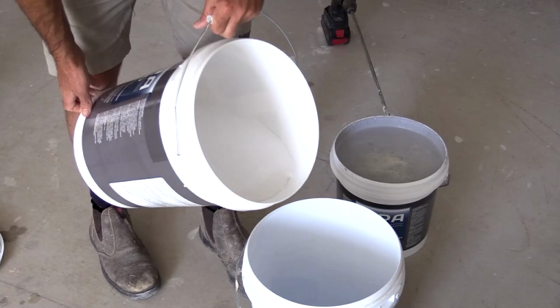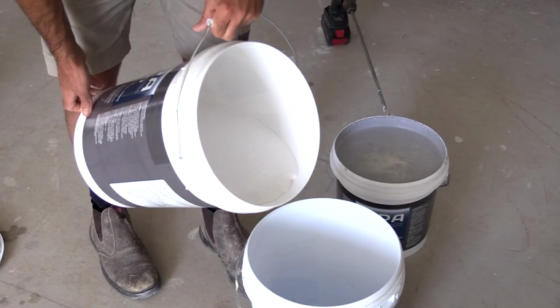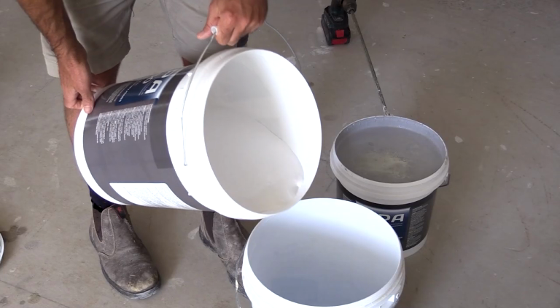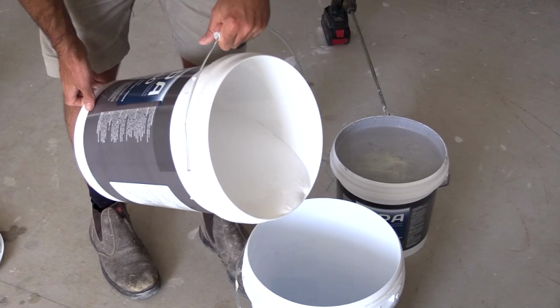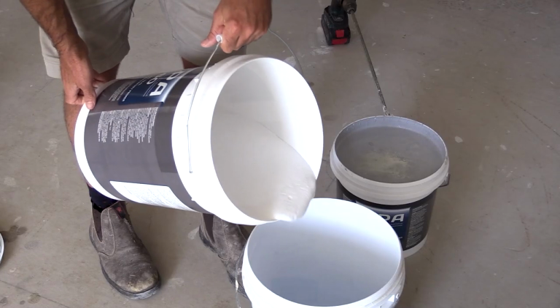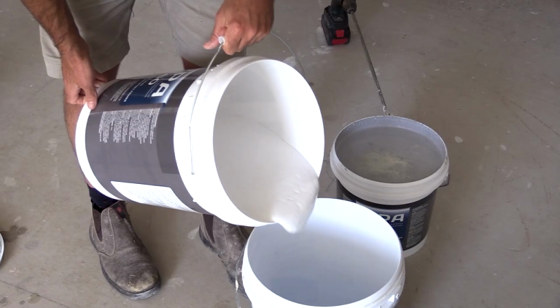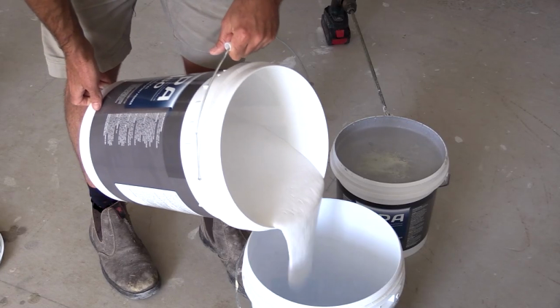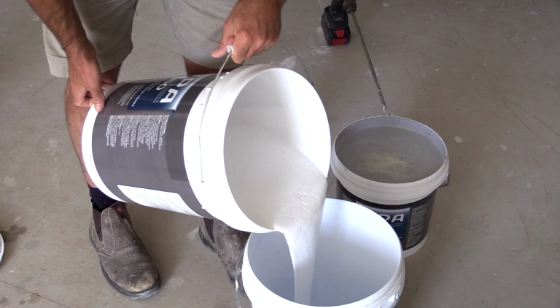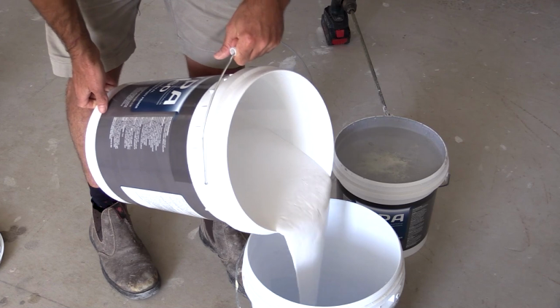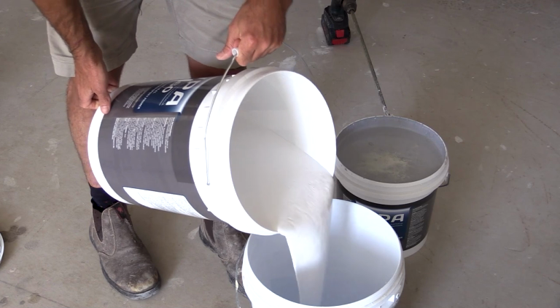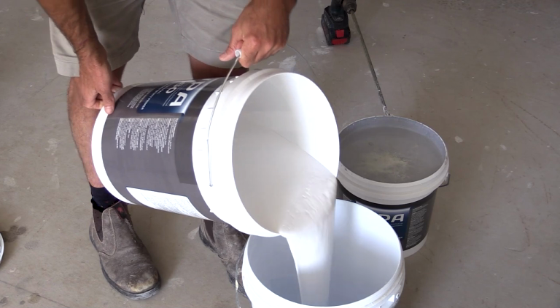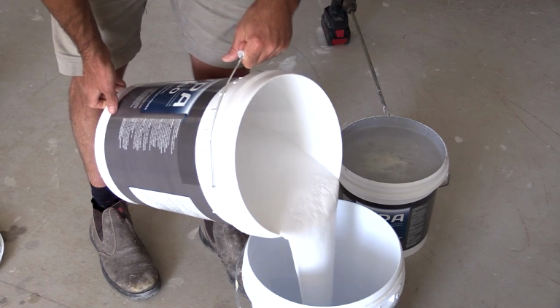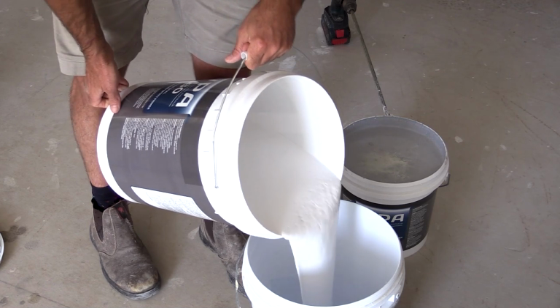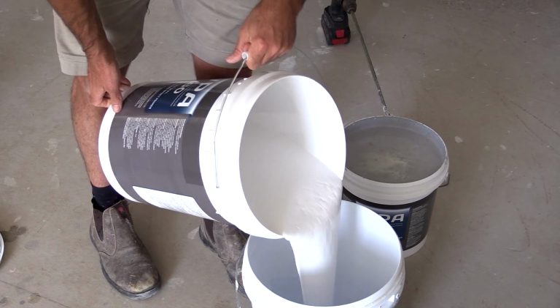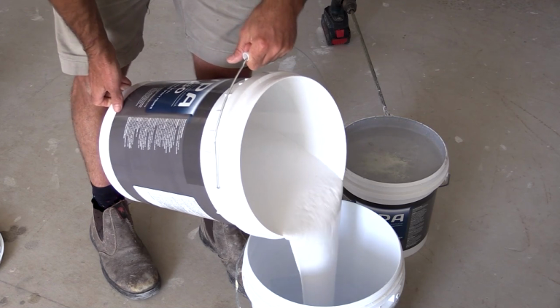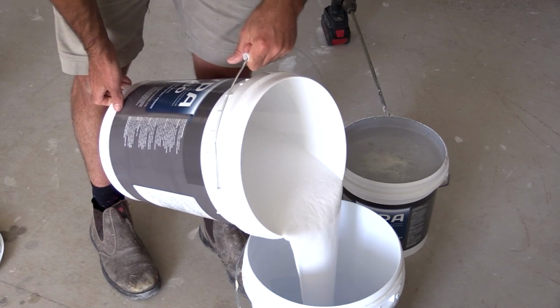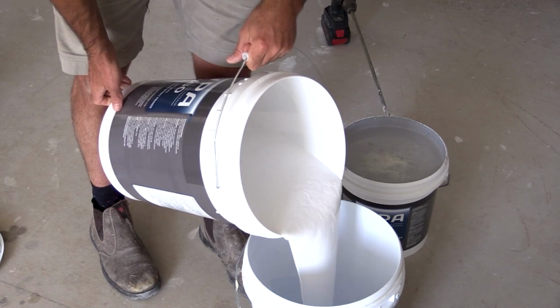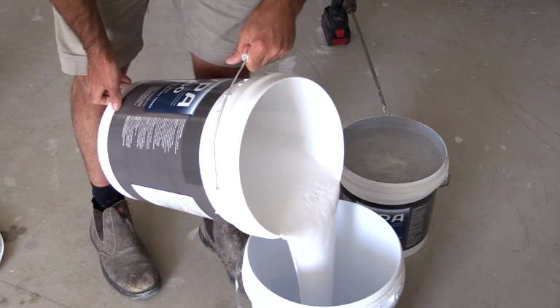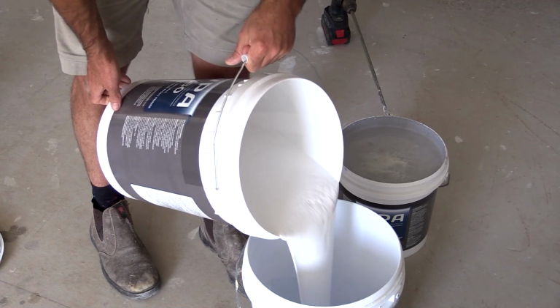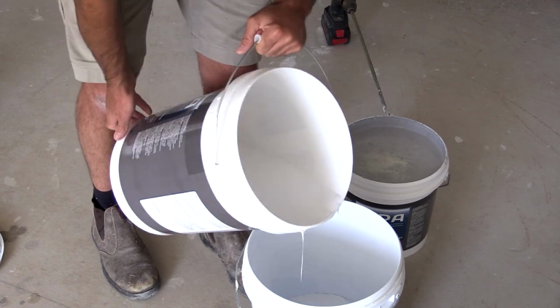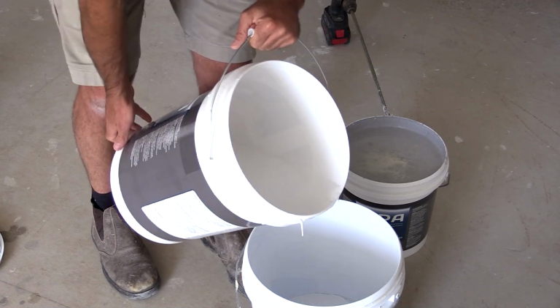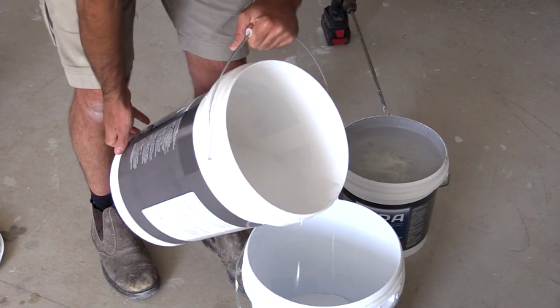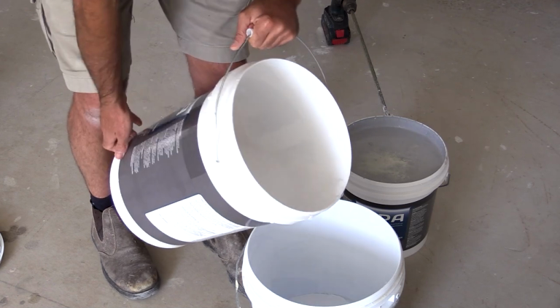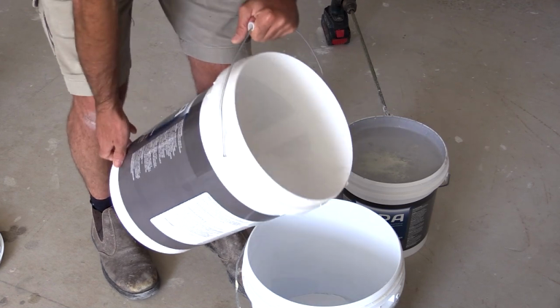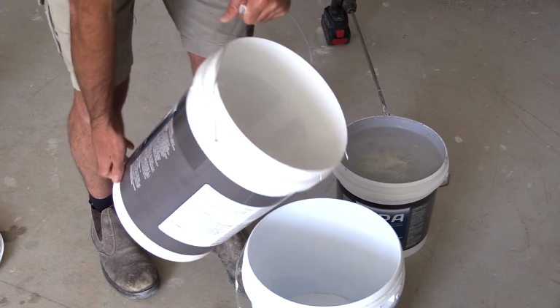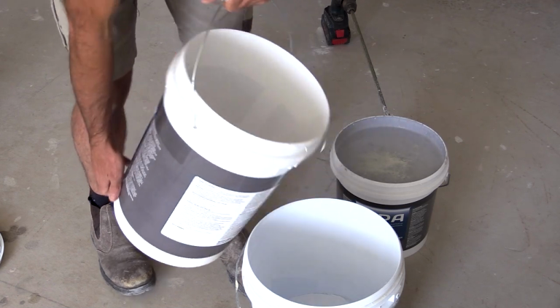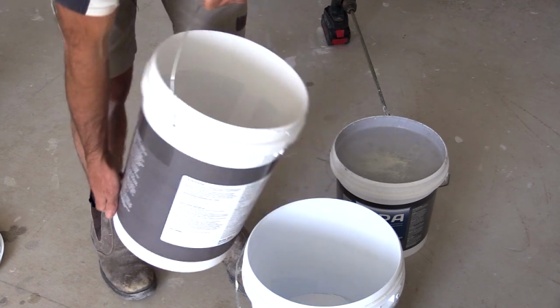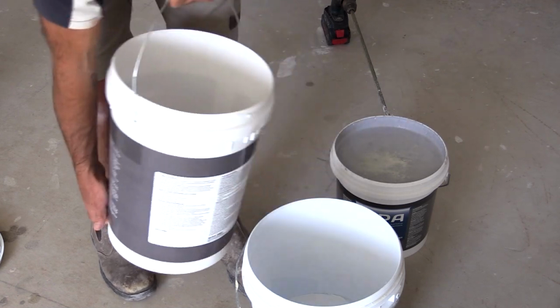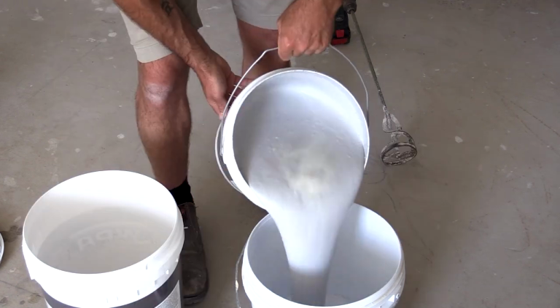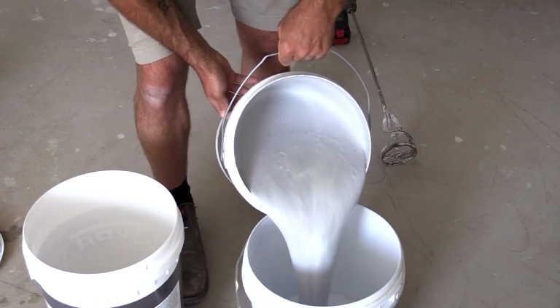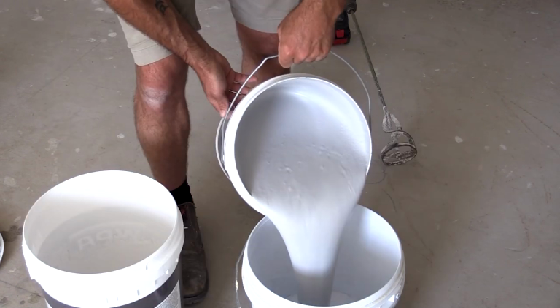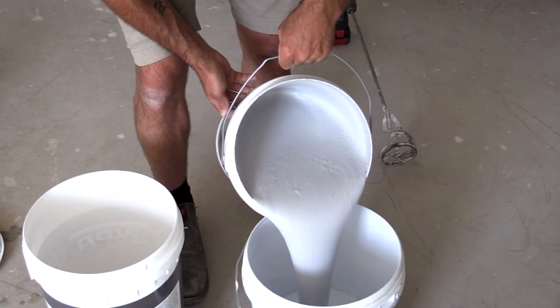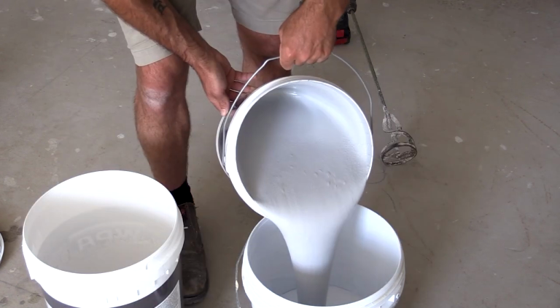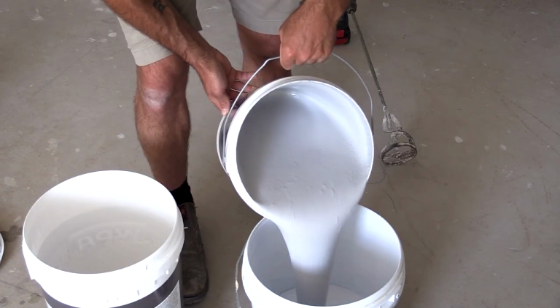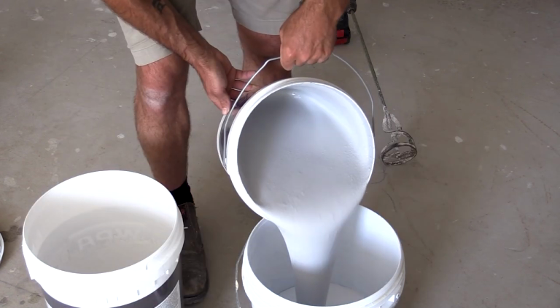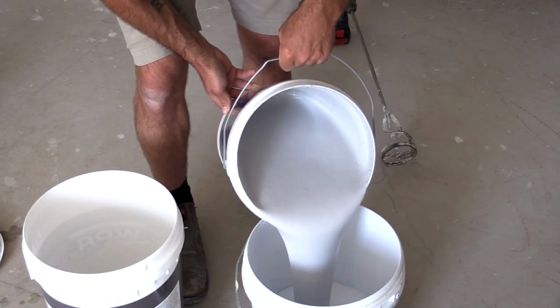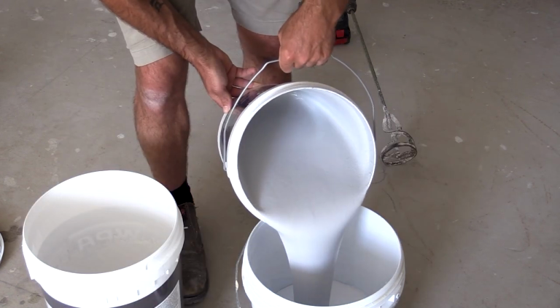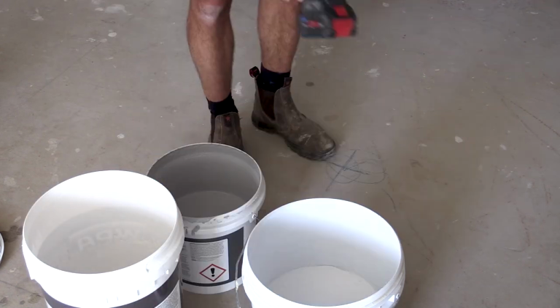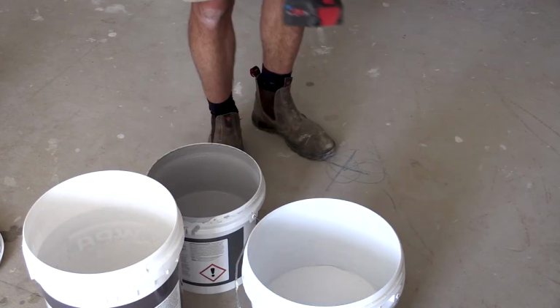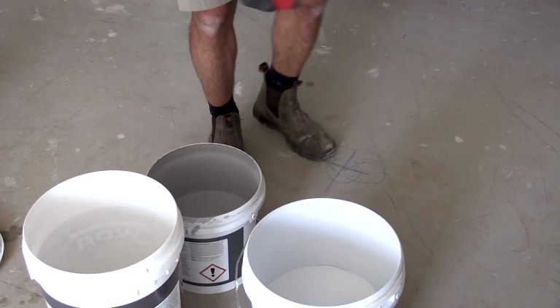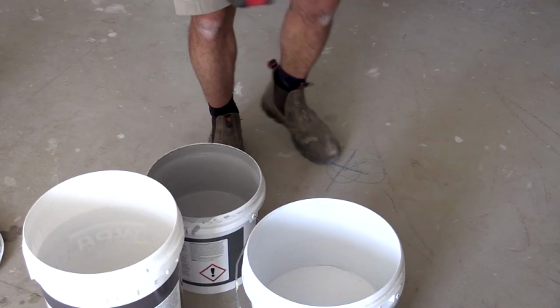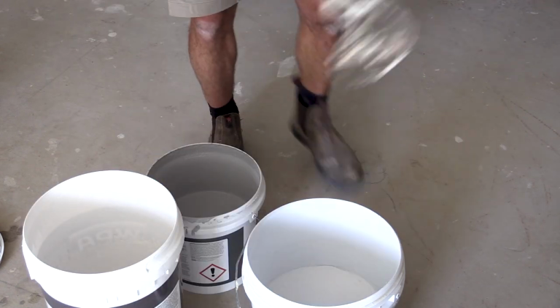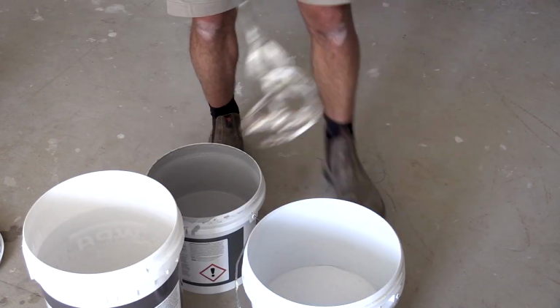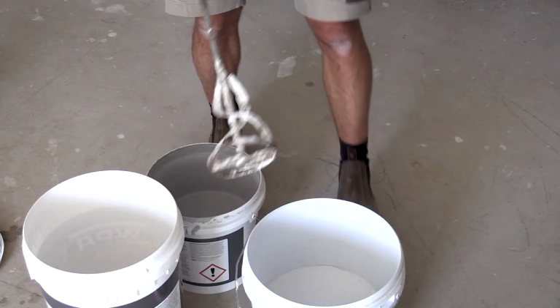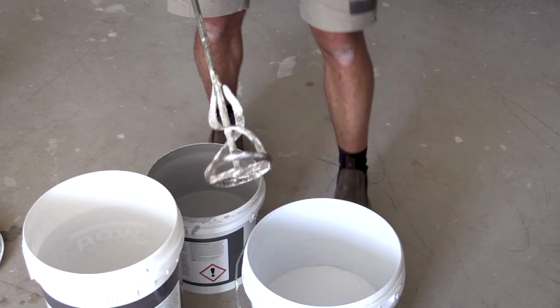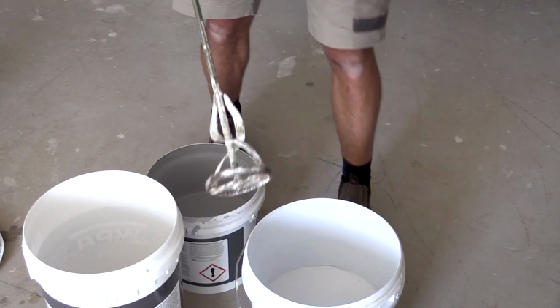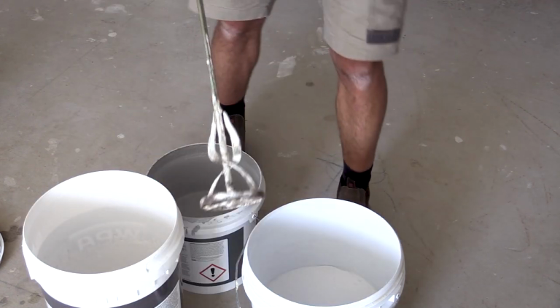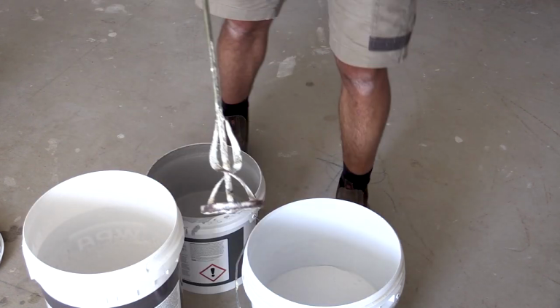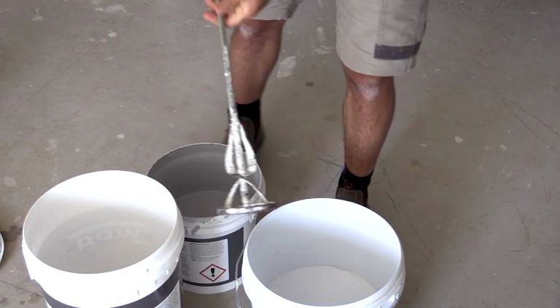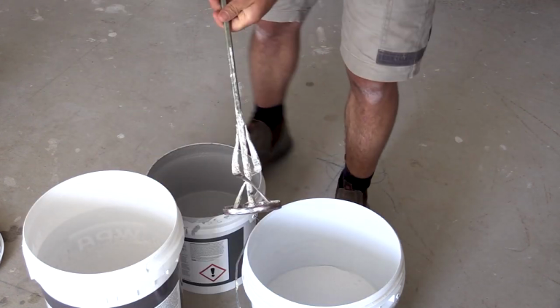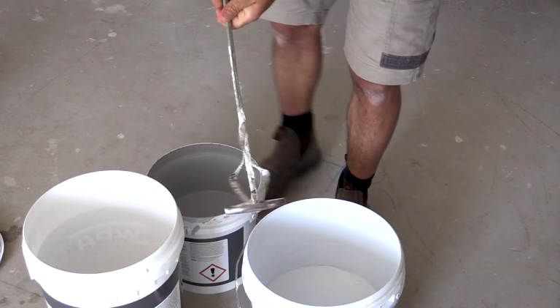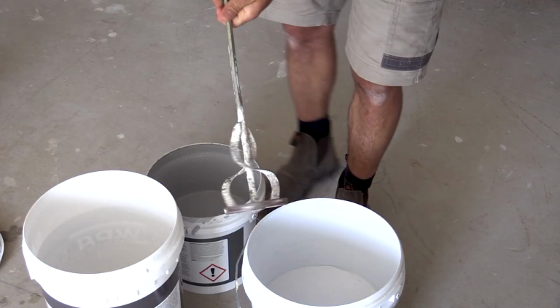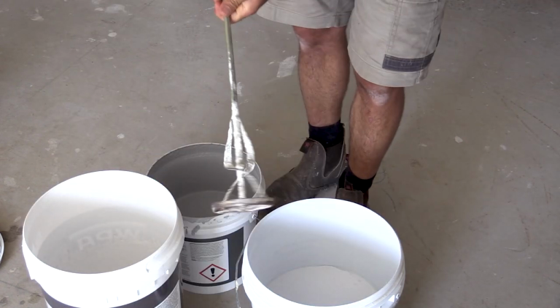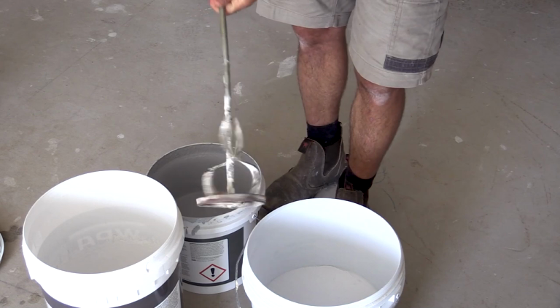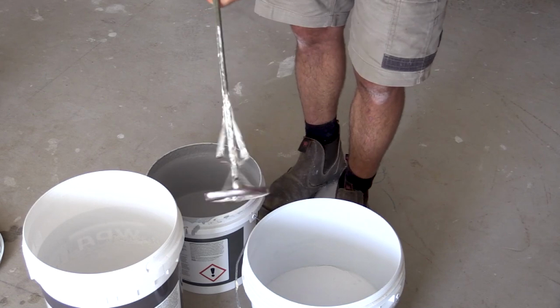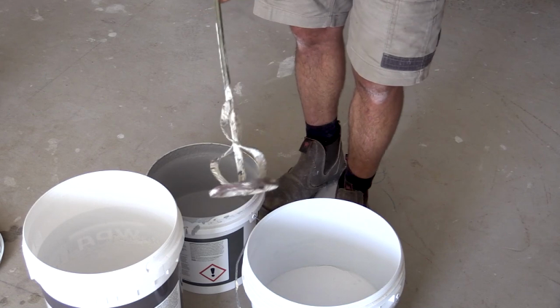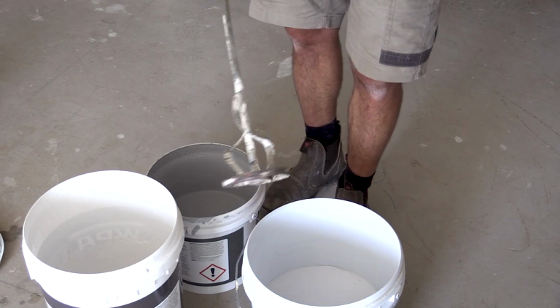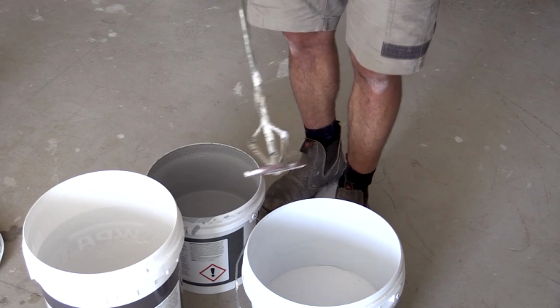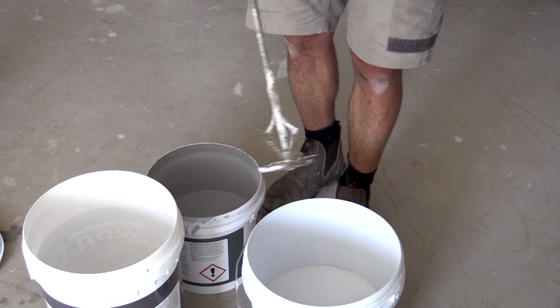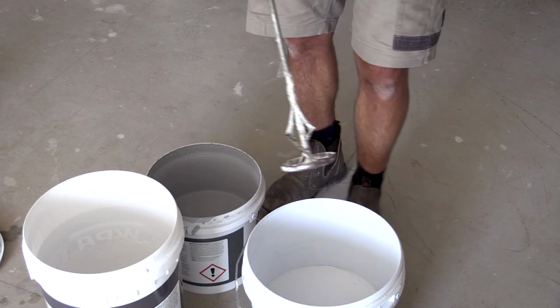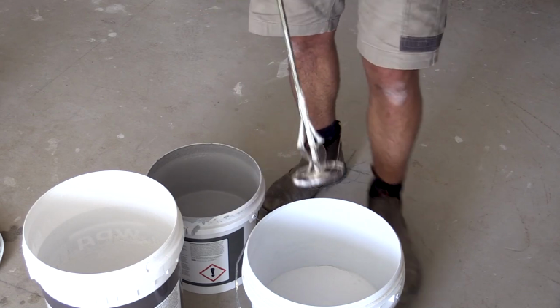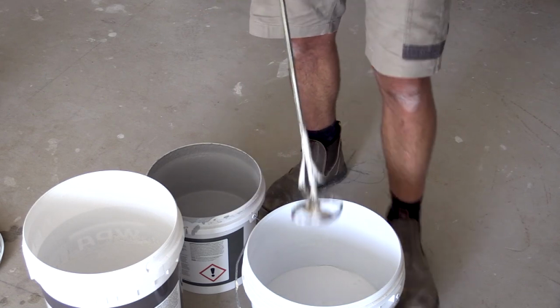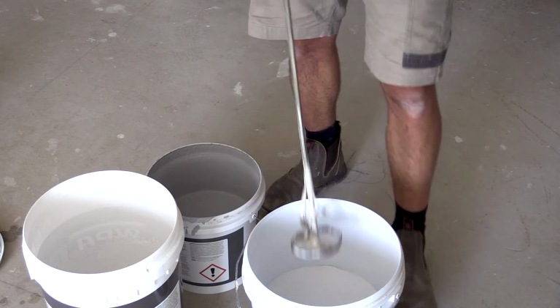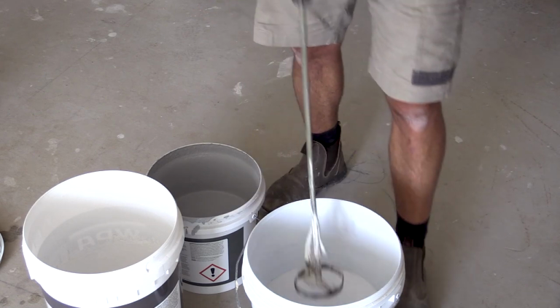I'm going to mix it 50-50. You just need a mixing paddle on your drill at slow speed.